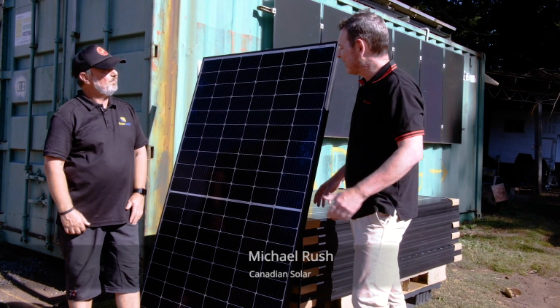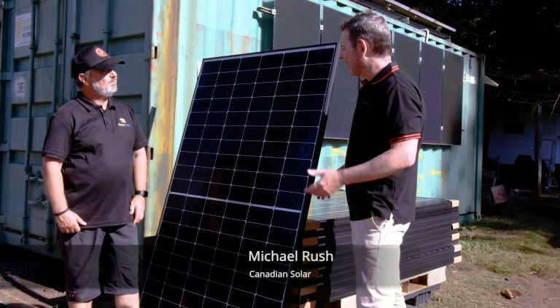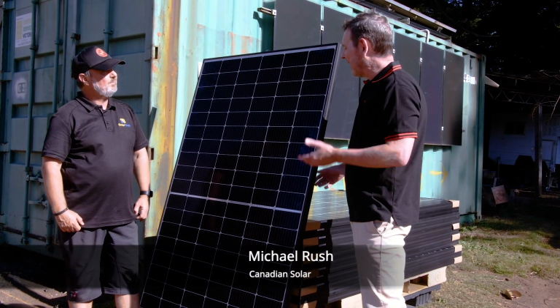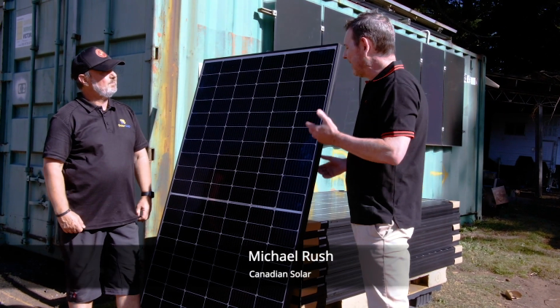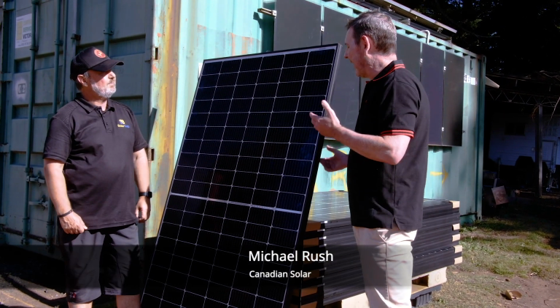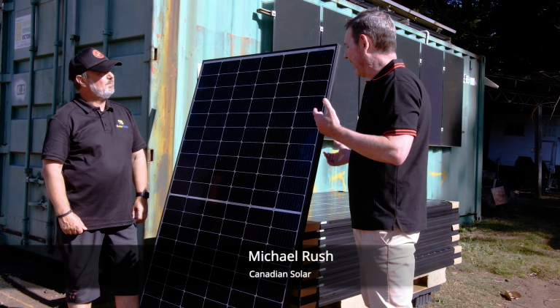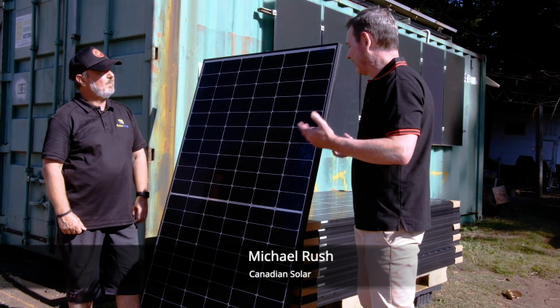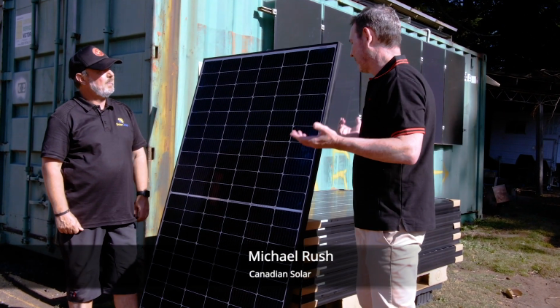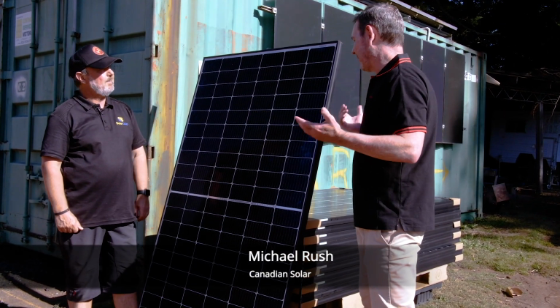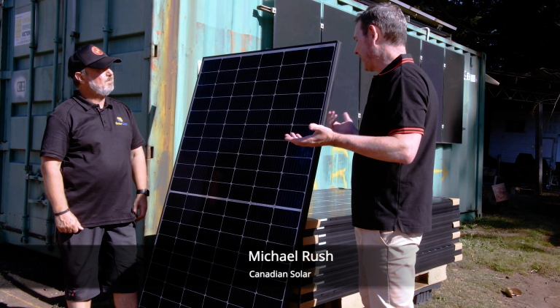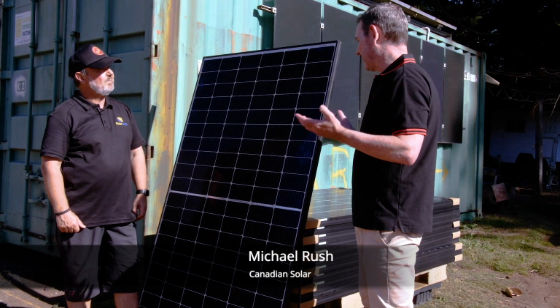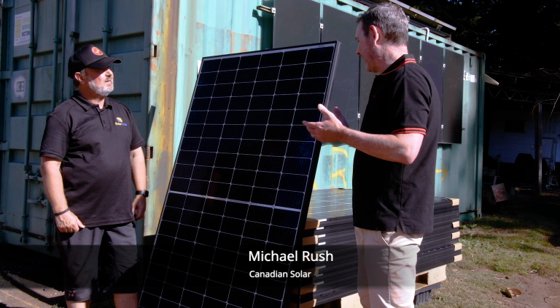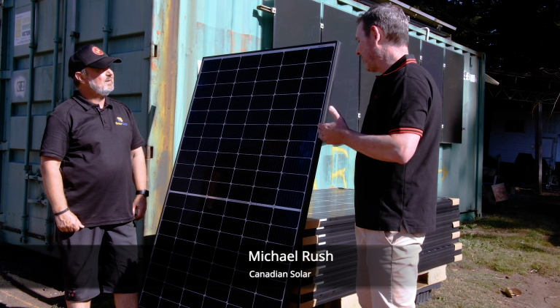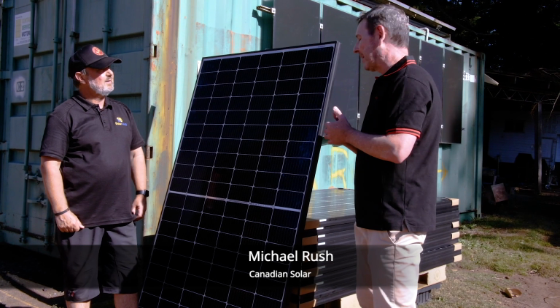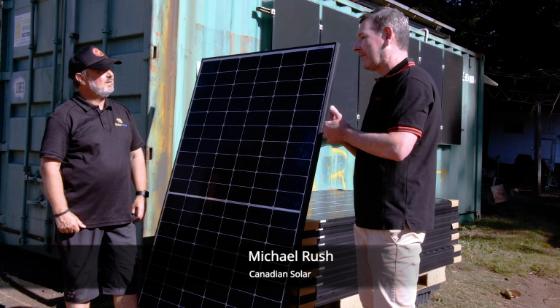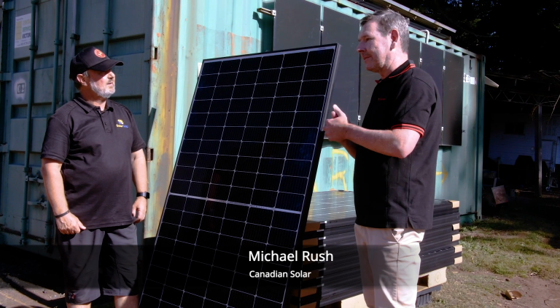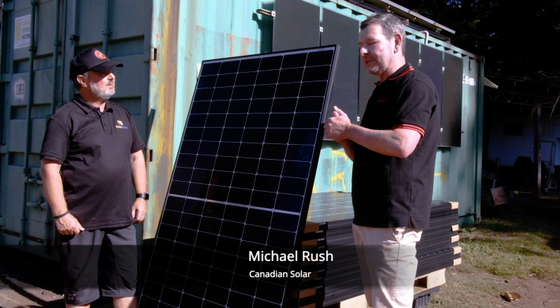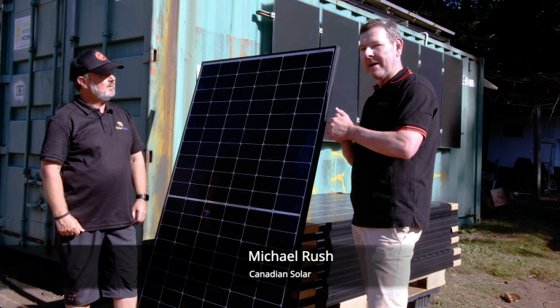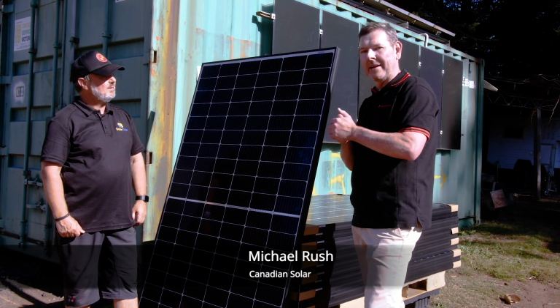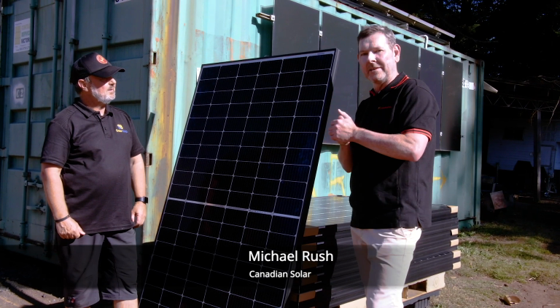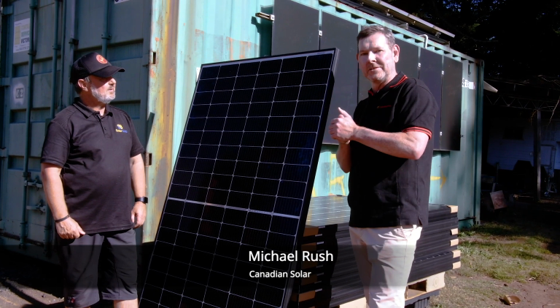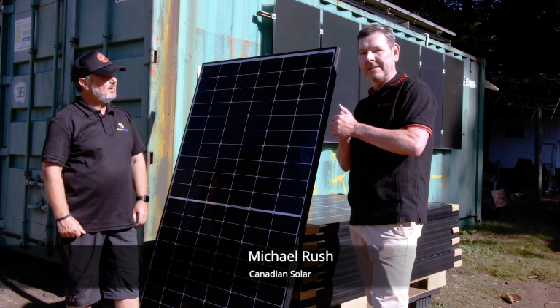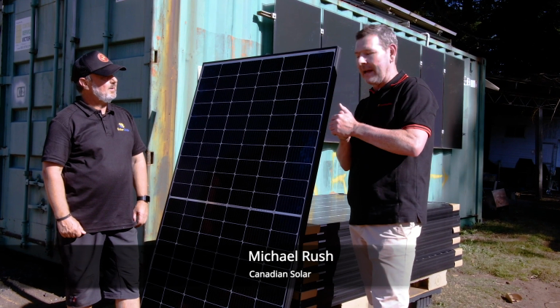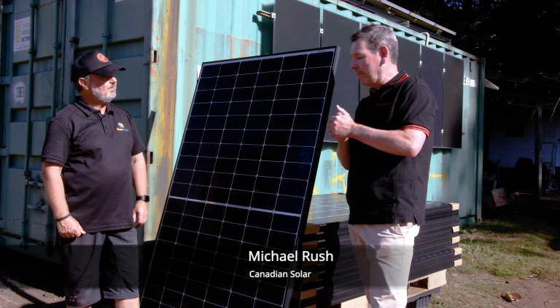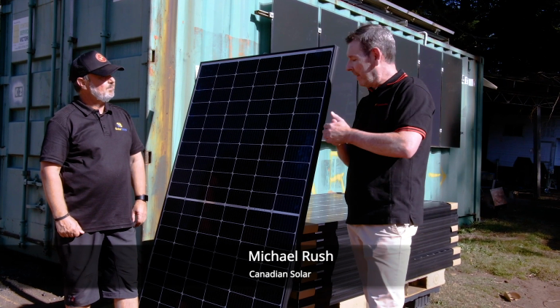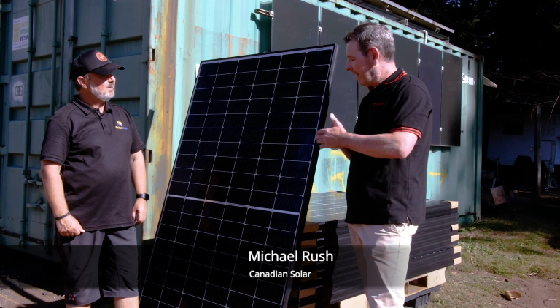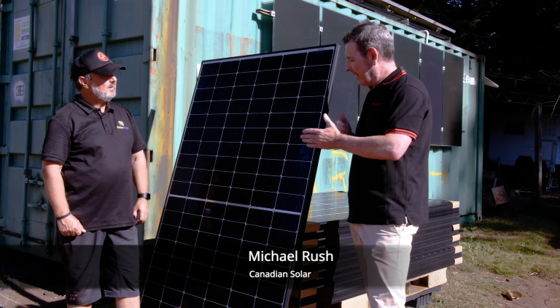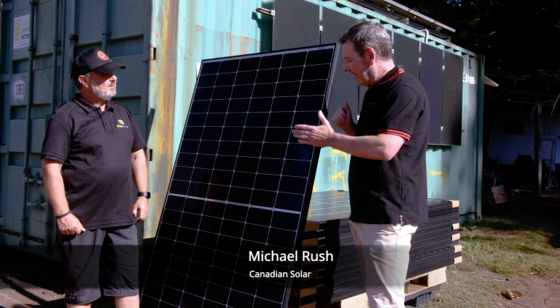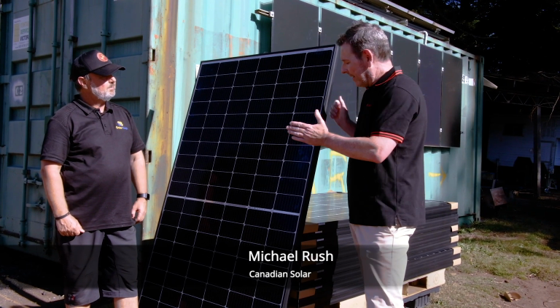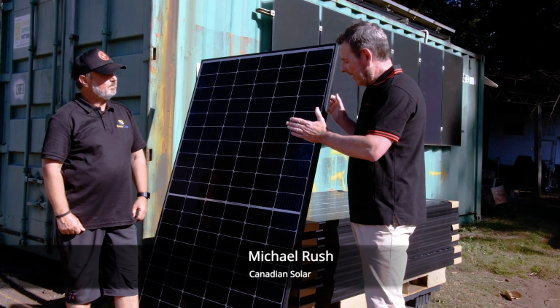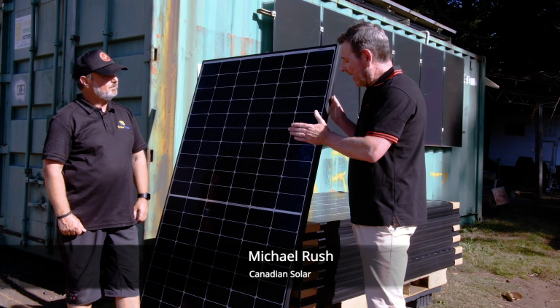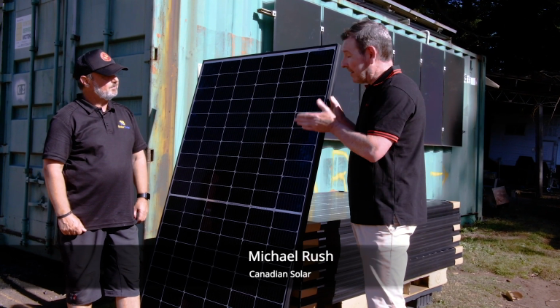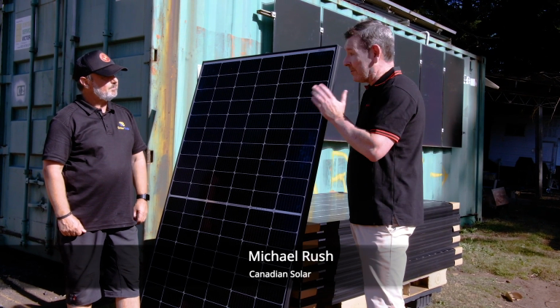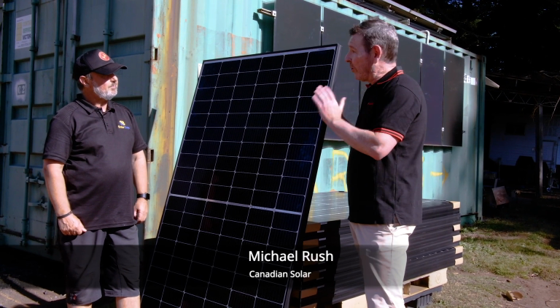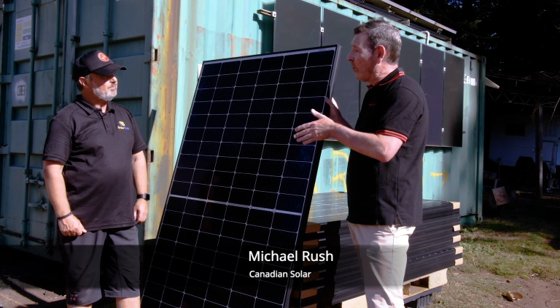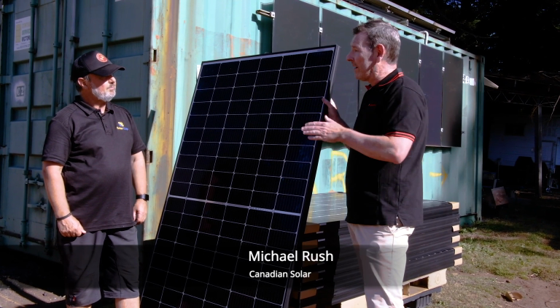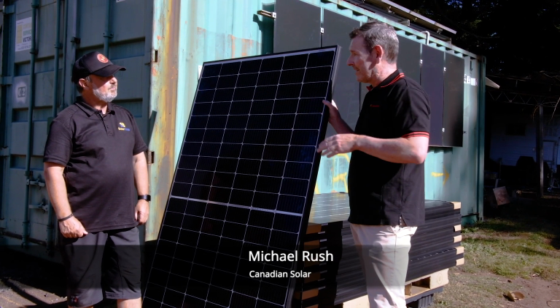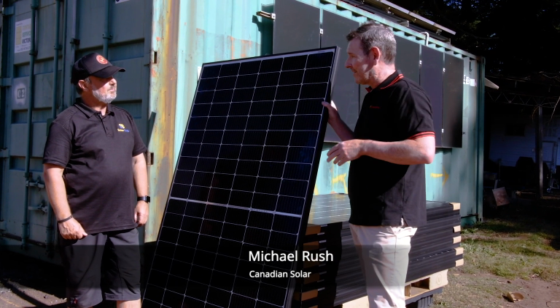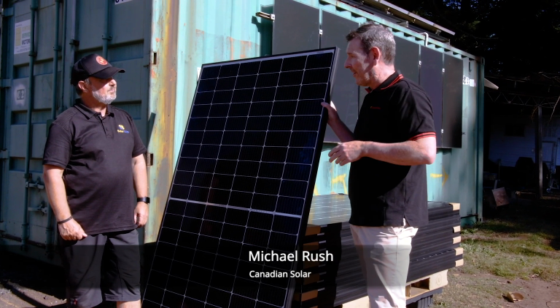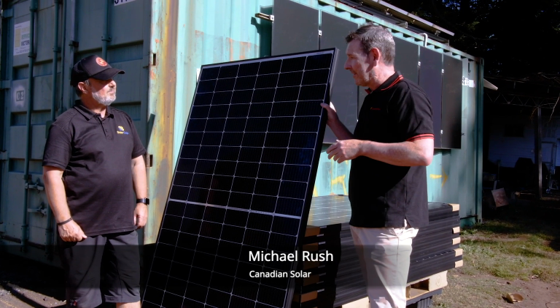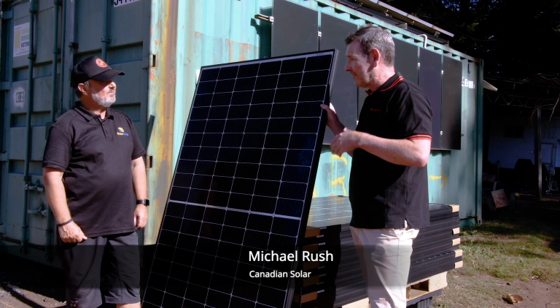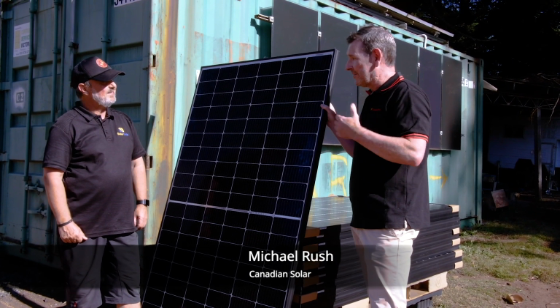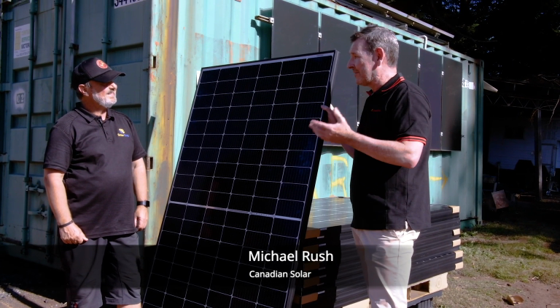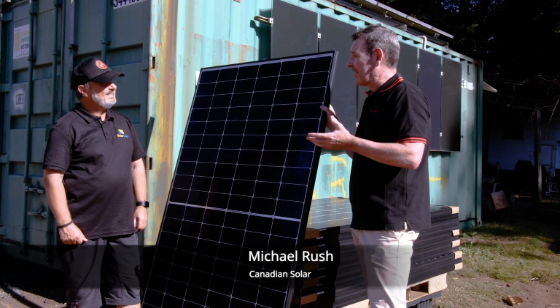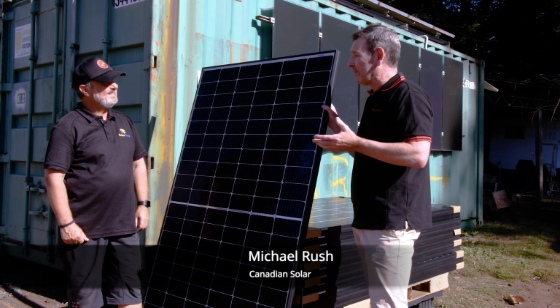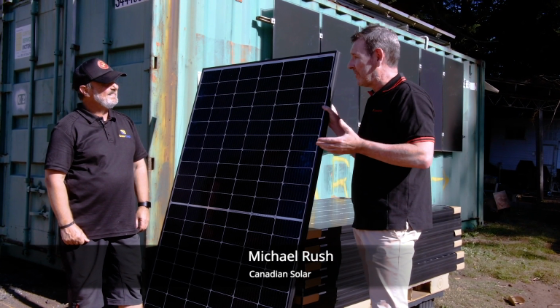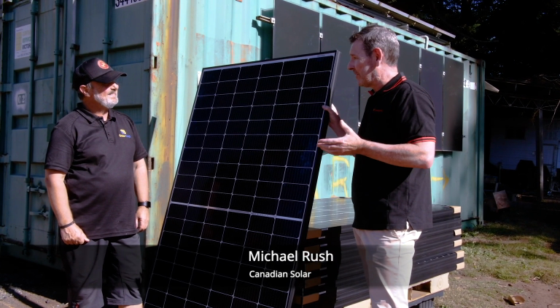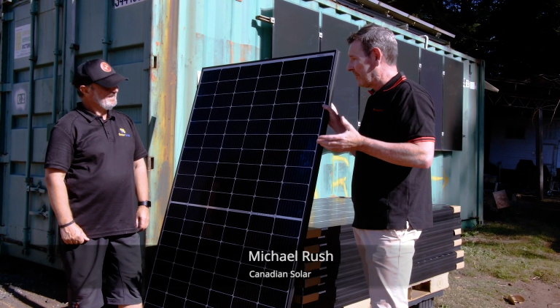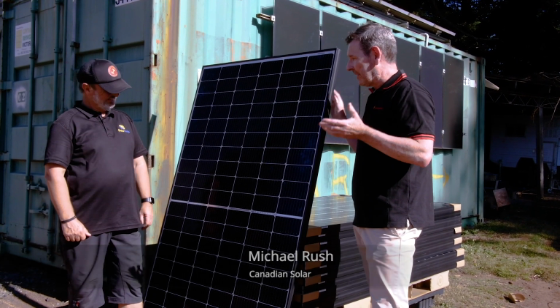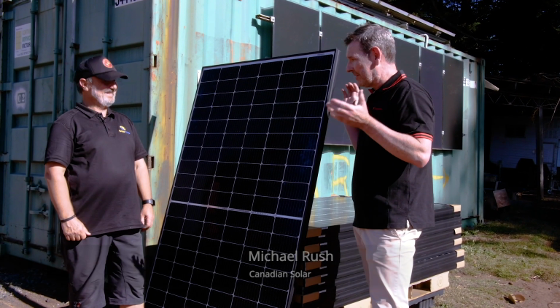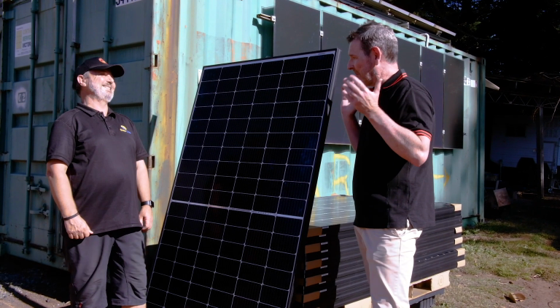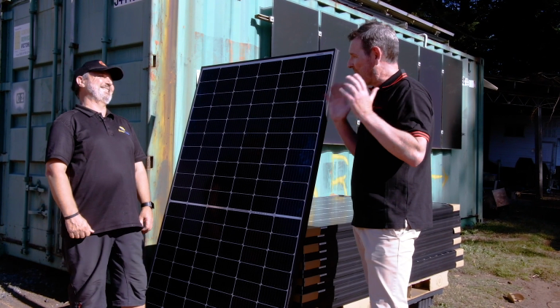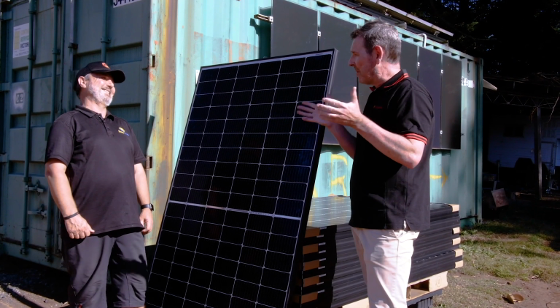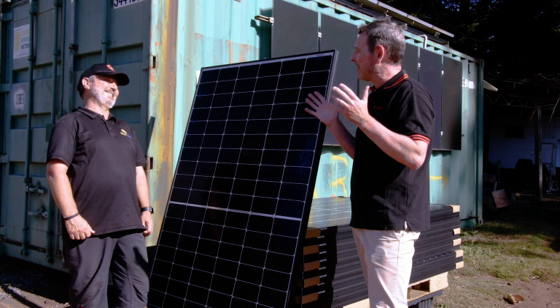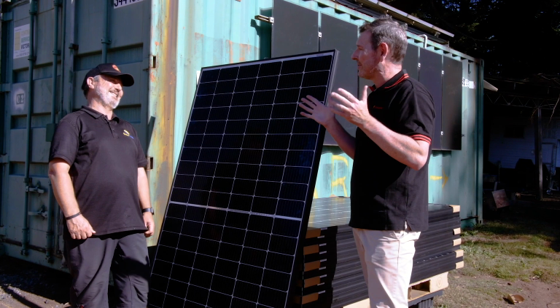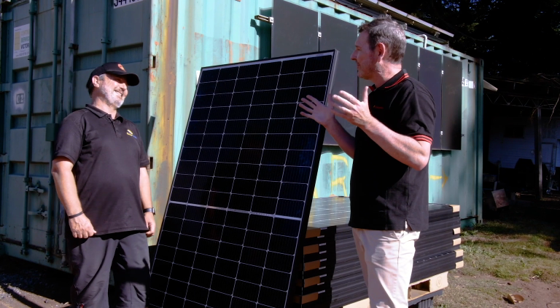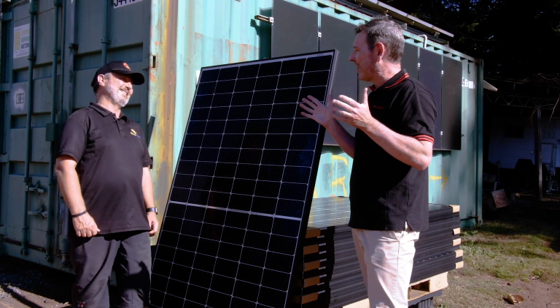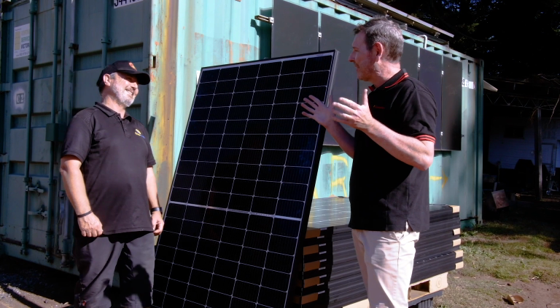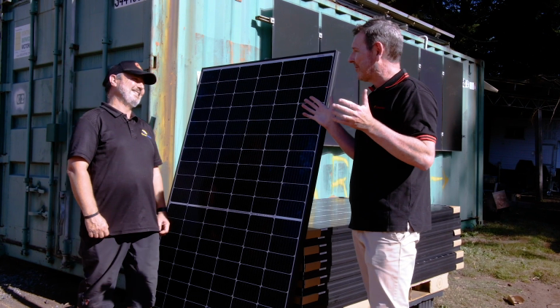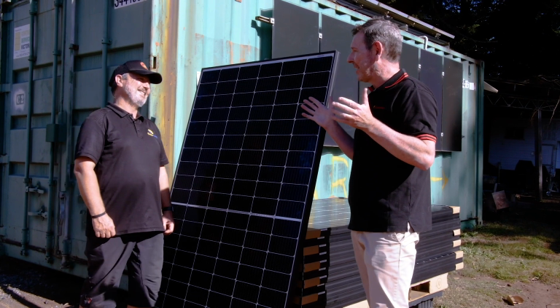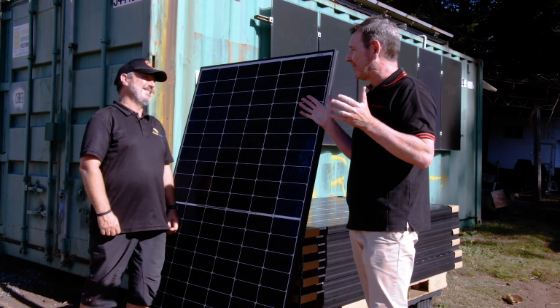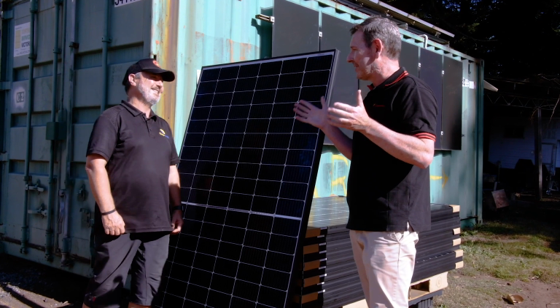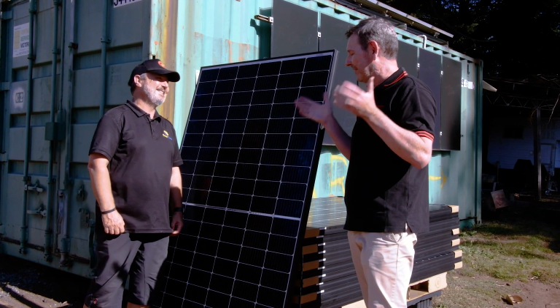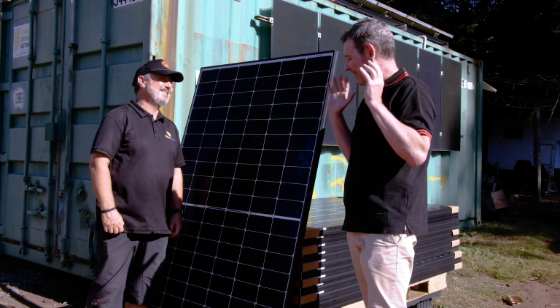Thanks Glenn, and it's great to be up here in the Smart Energy Lab. Canadians are always excited to do stuff with you — it's the premier Australian training facility.